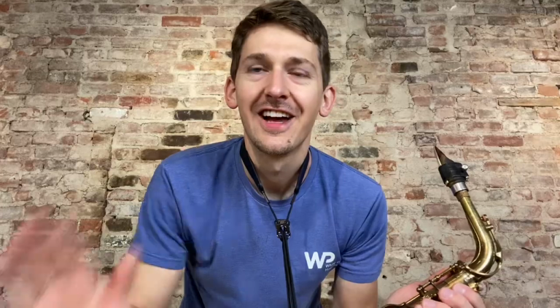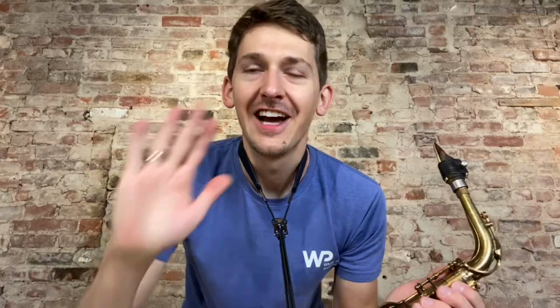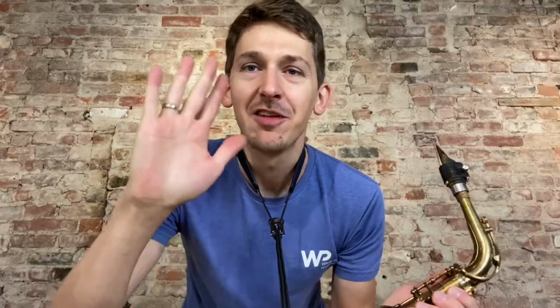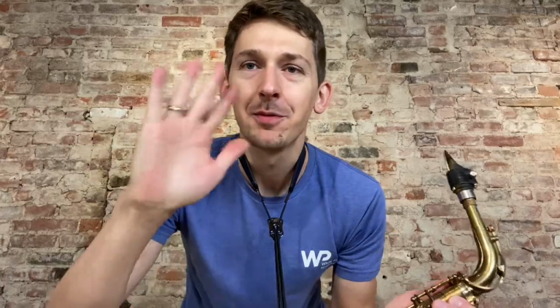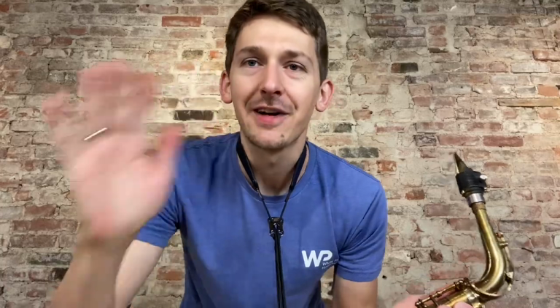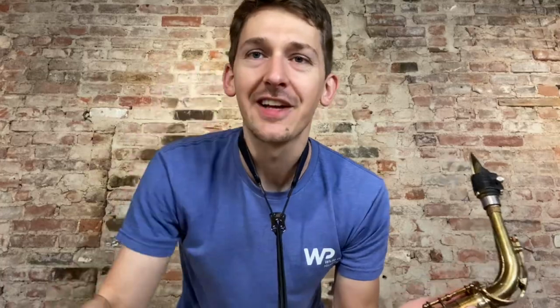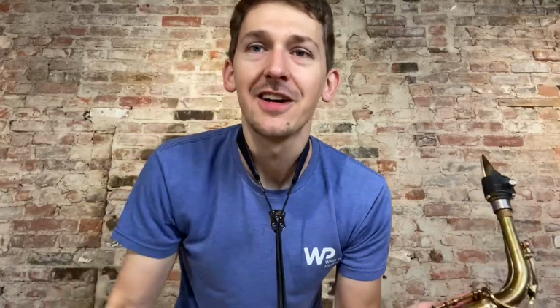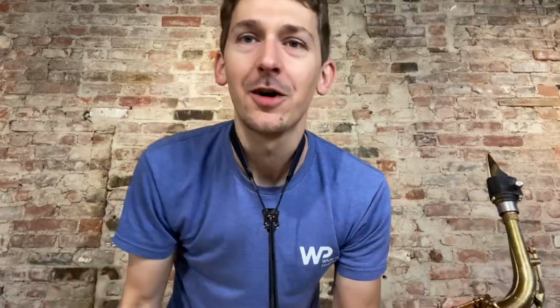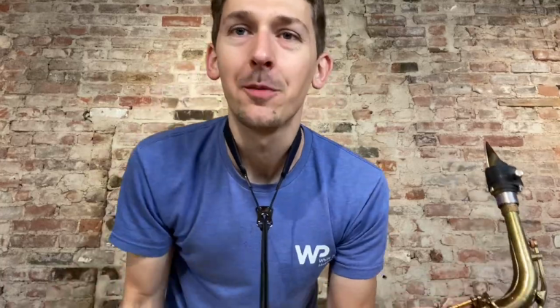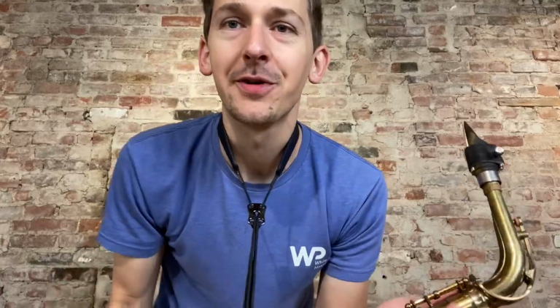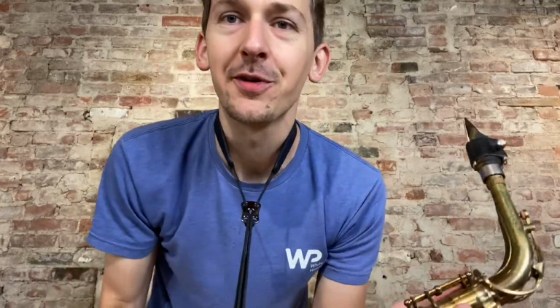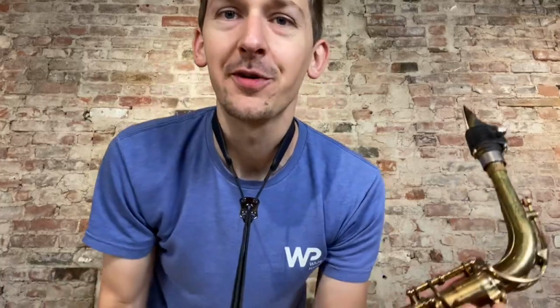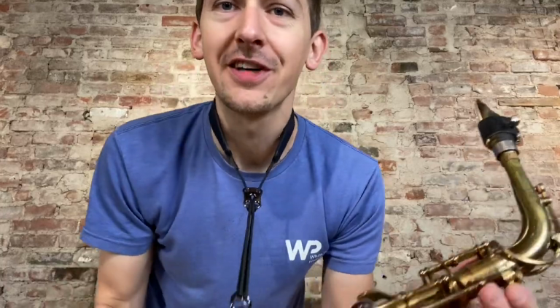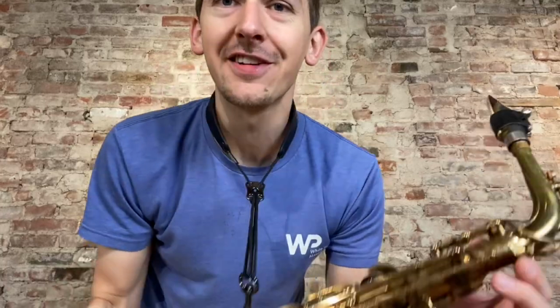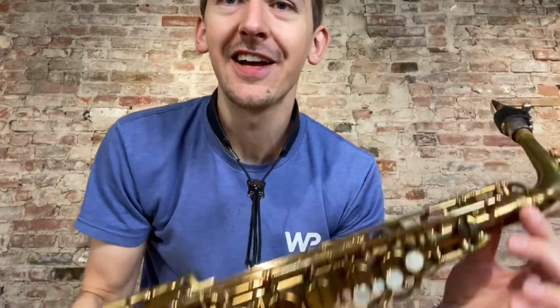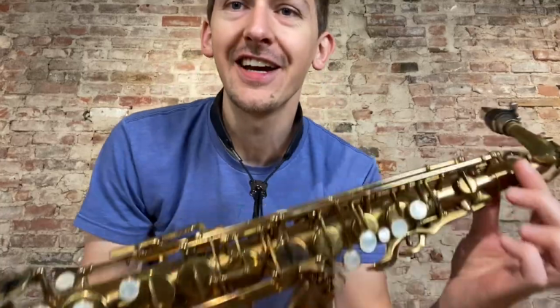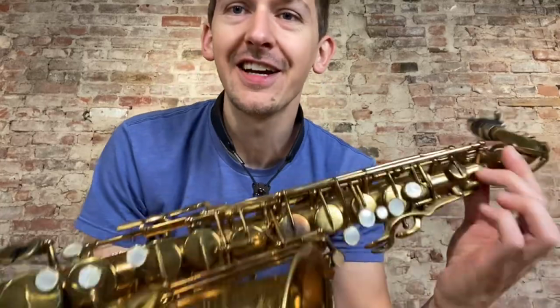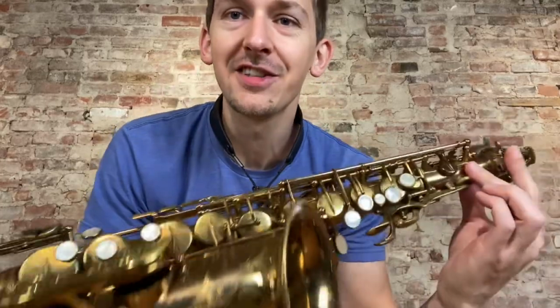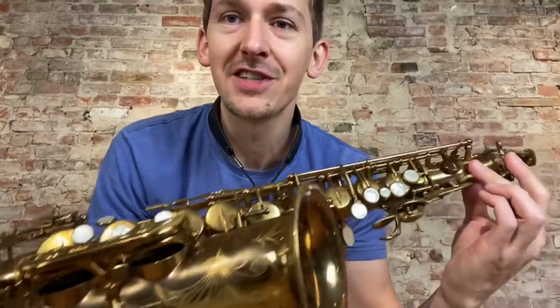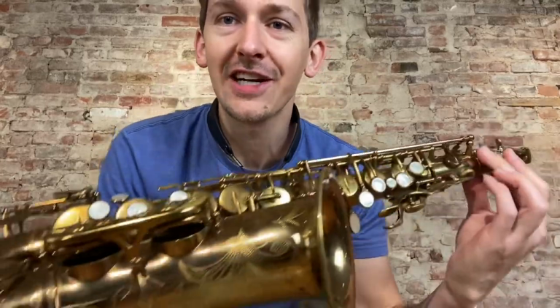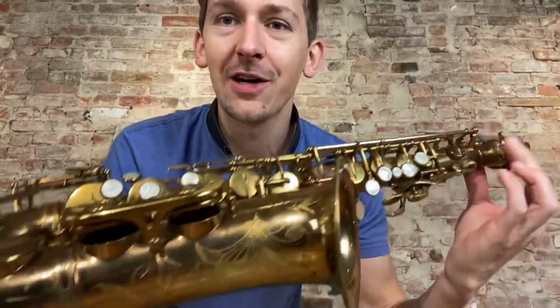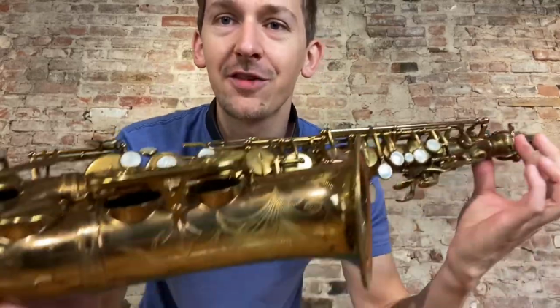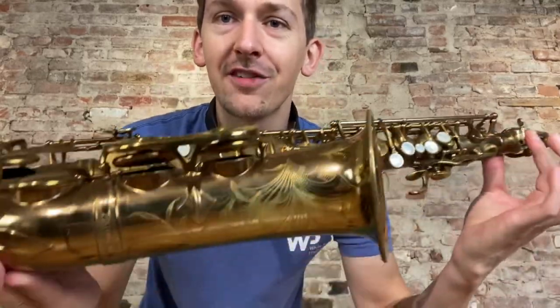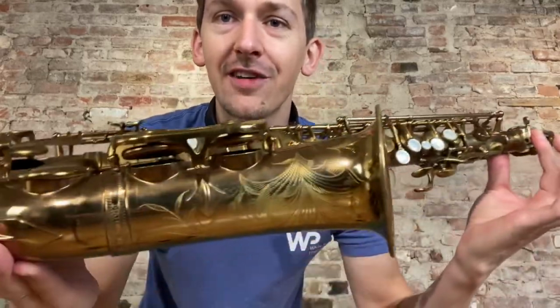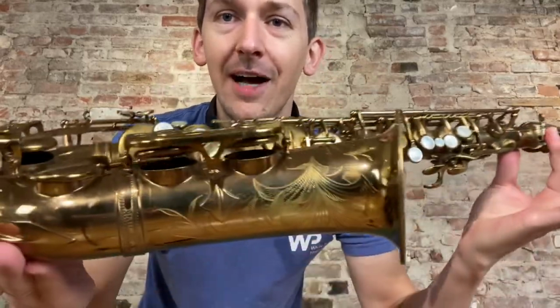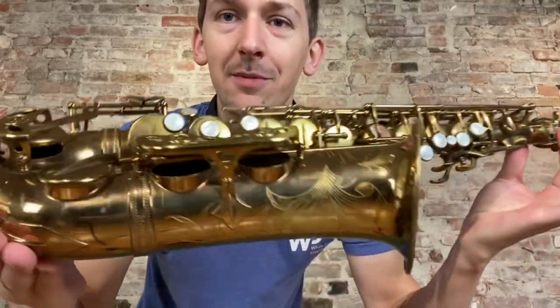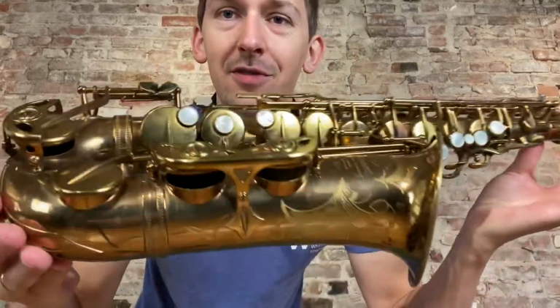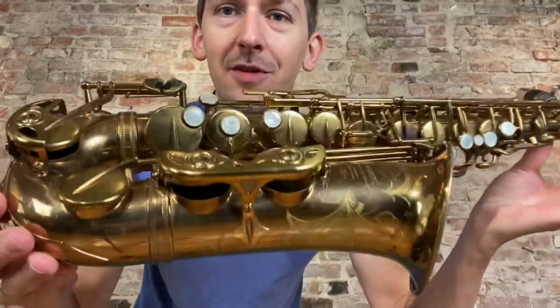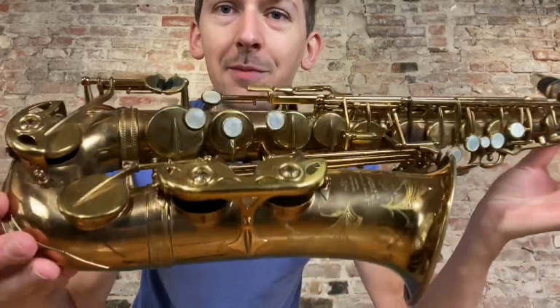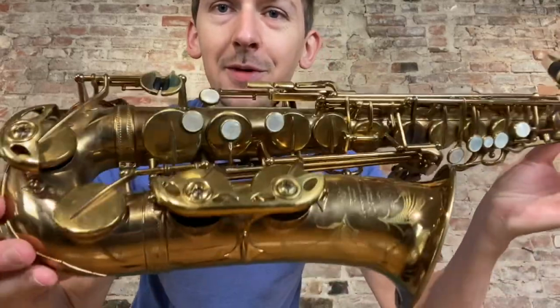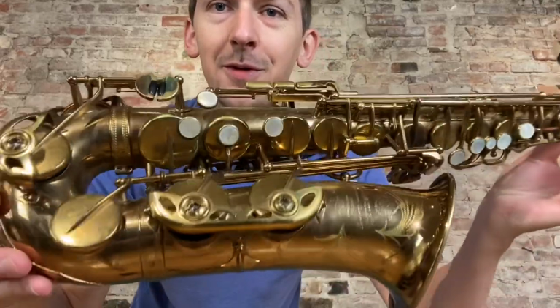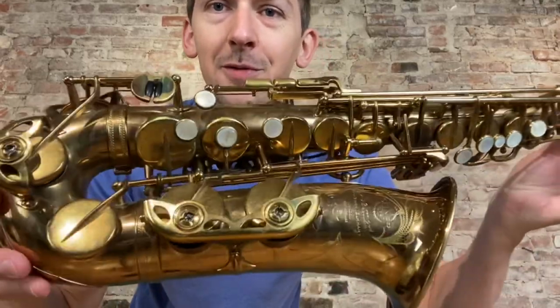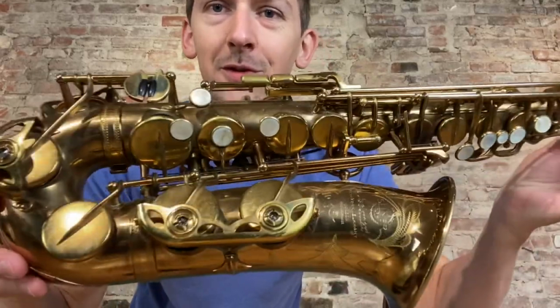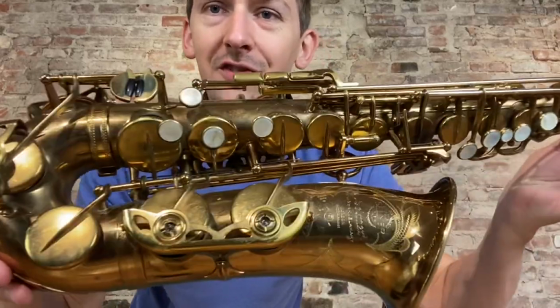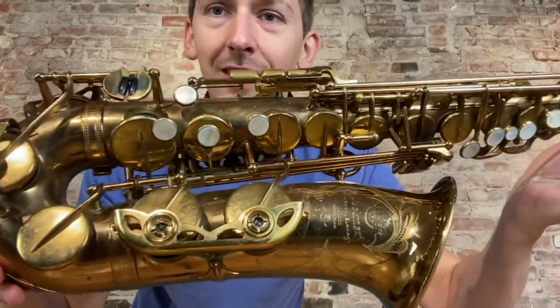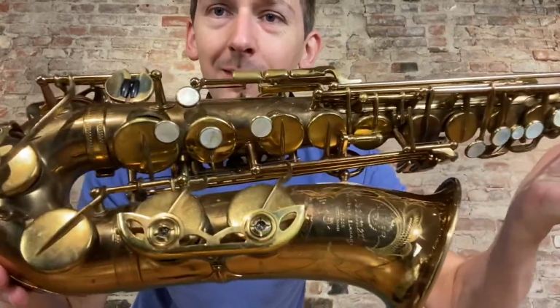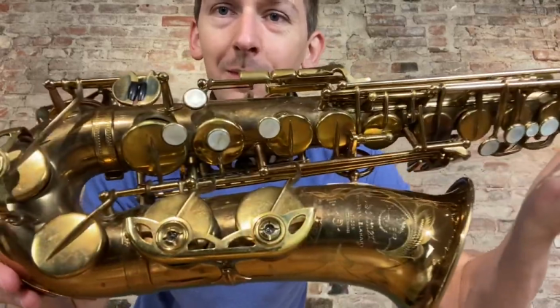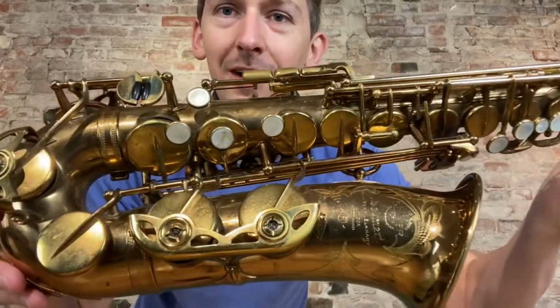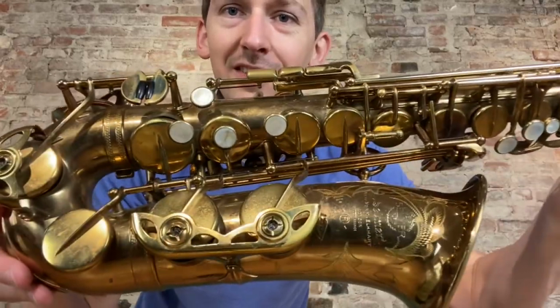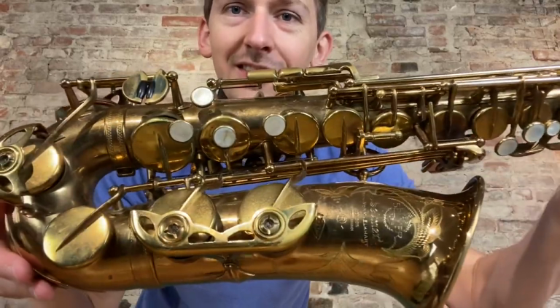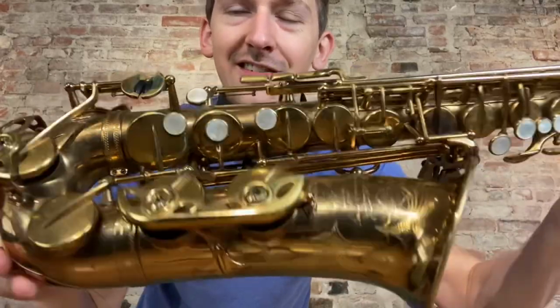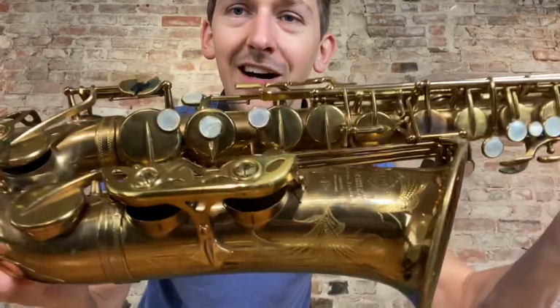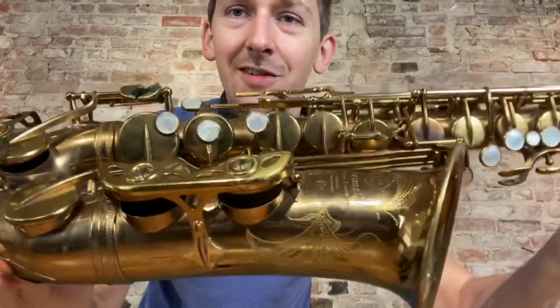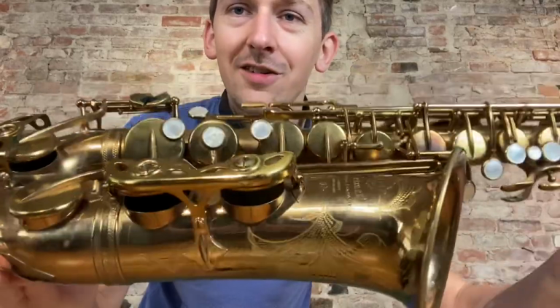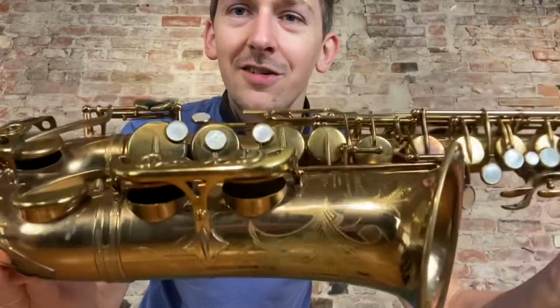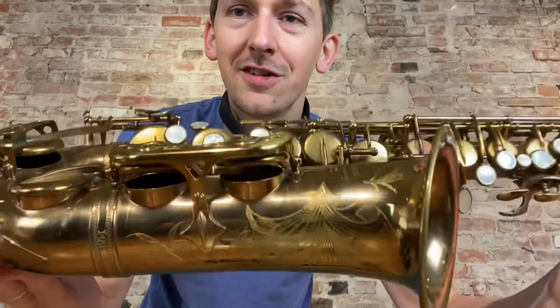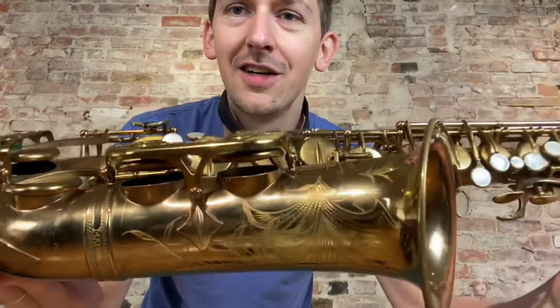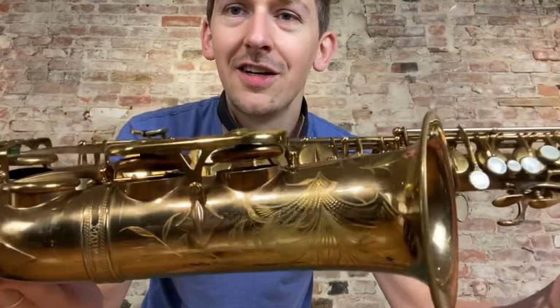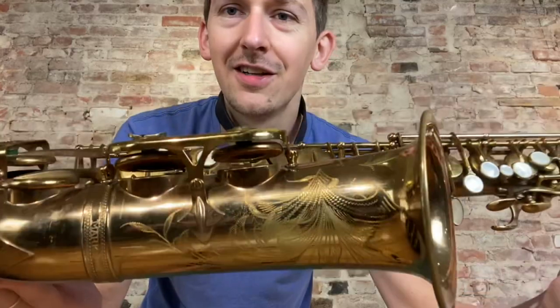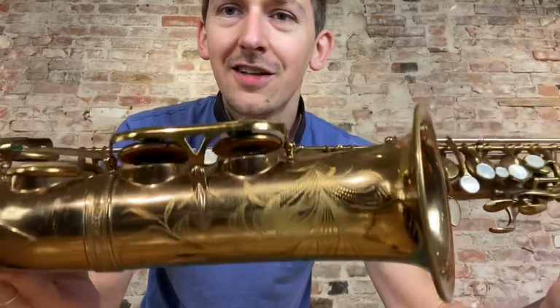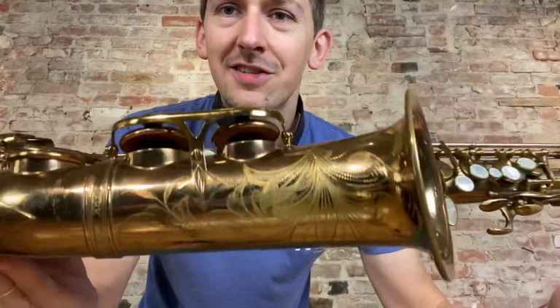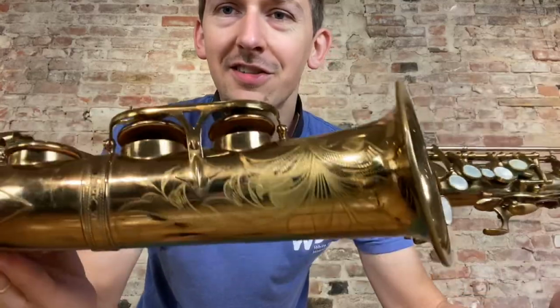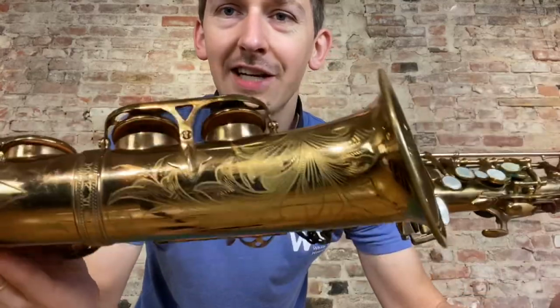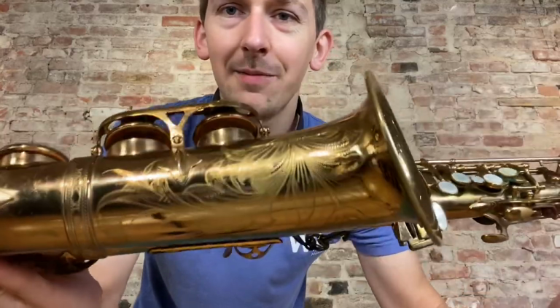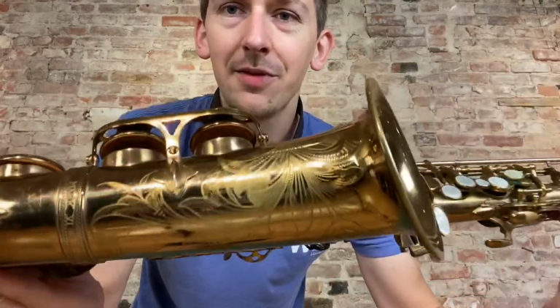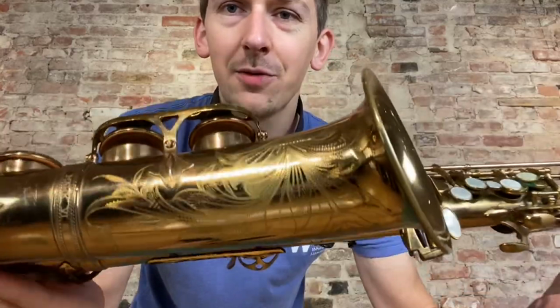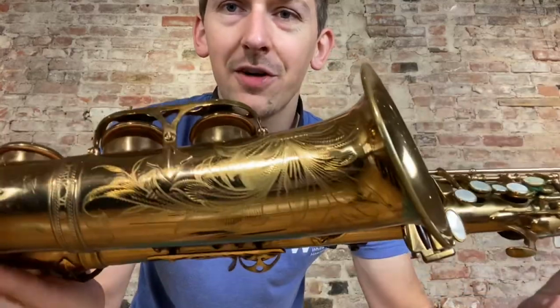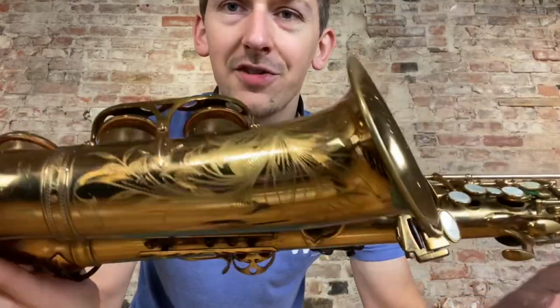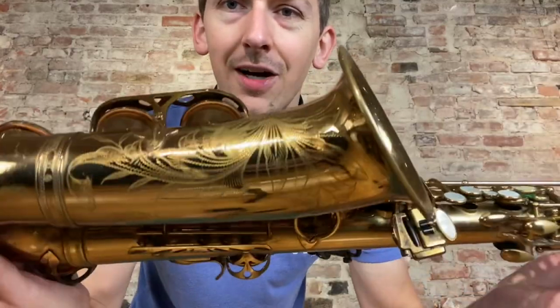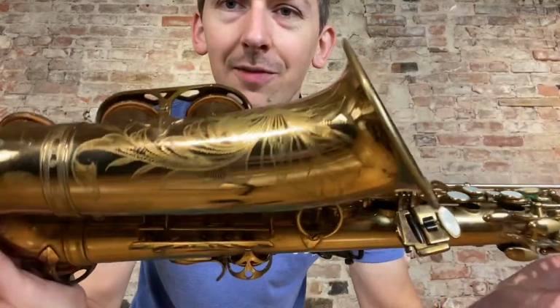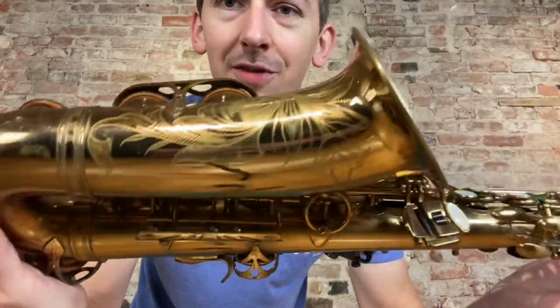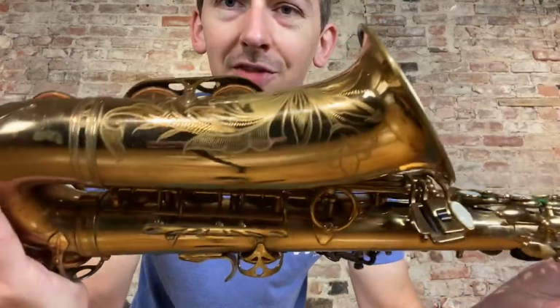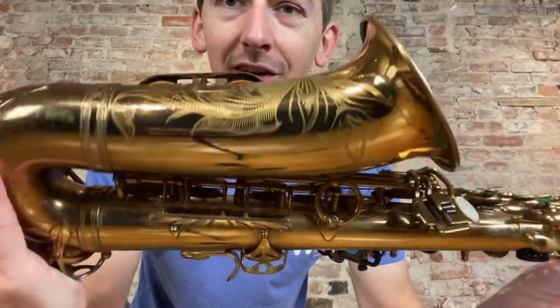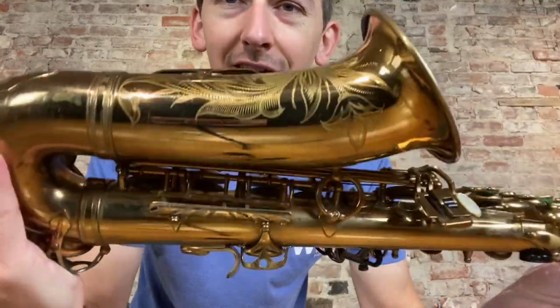Hey everybody, hope you're doing great today. Check out this absolutely beautiful Selmer Mark 6 Alto that just came into our shop for sale.